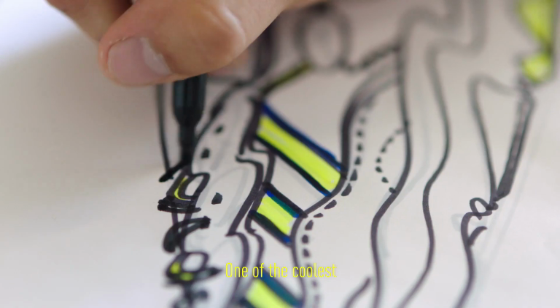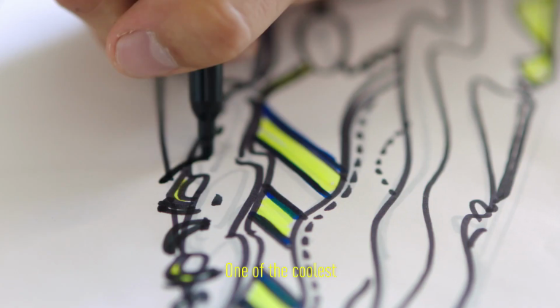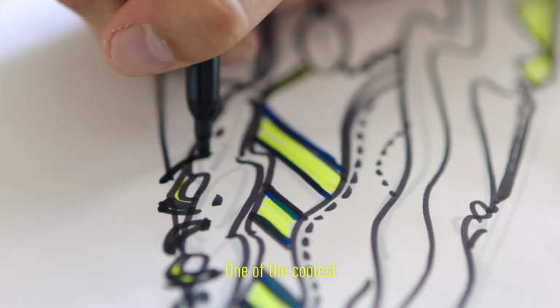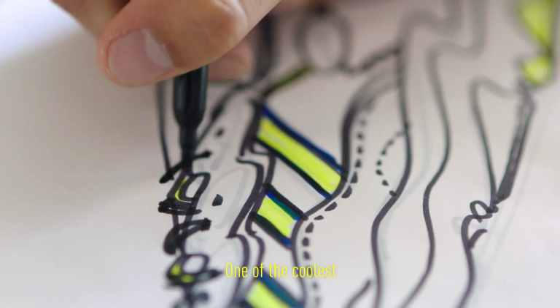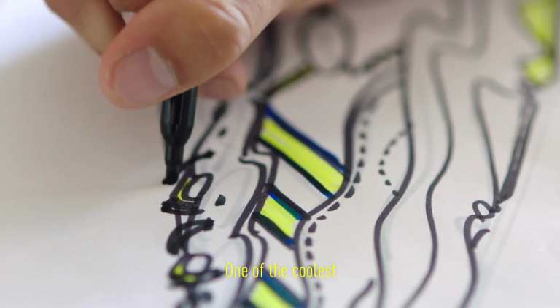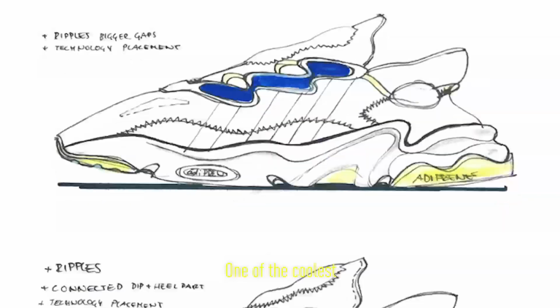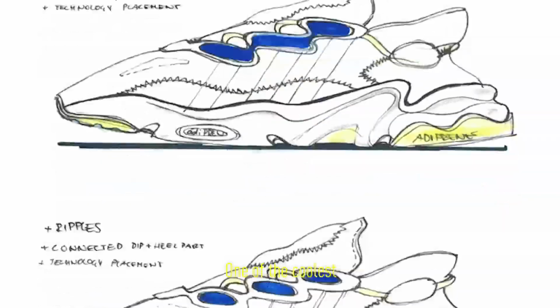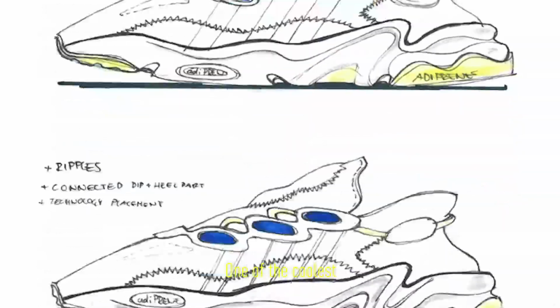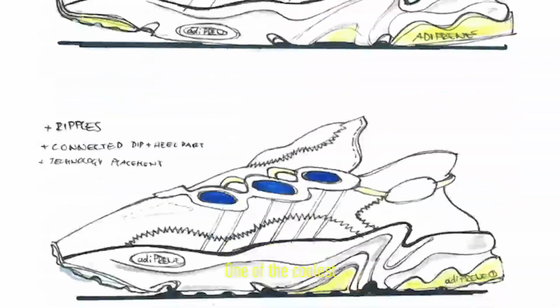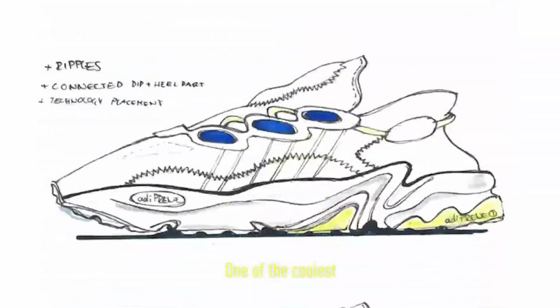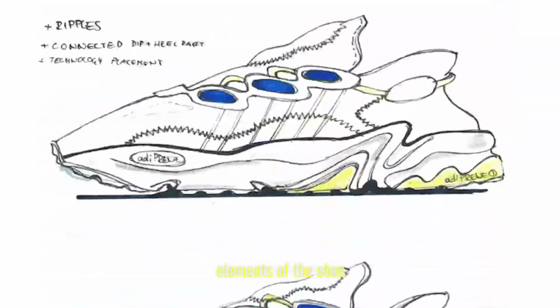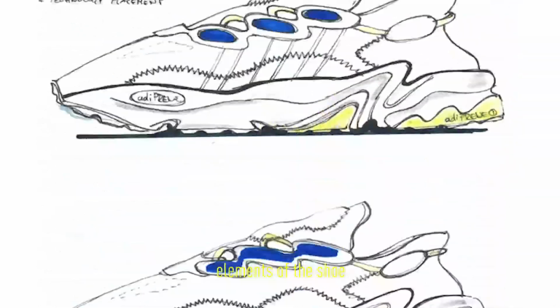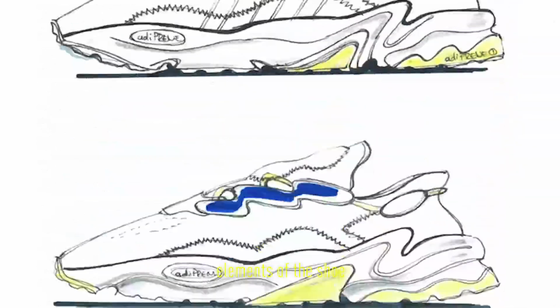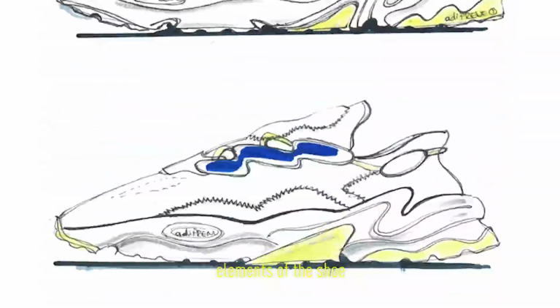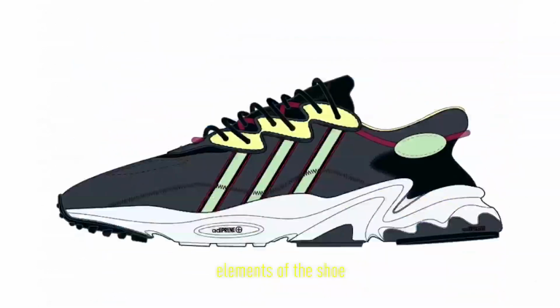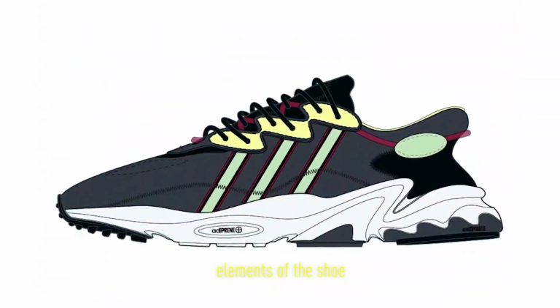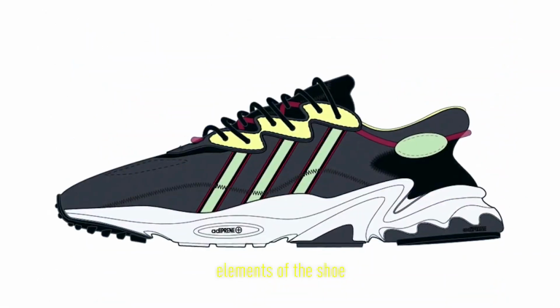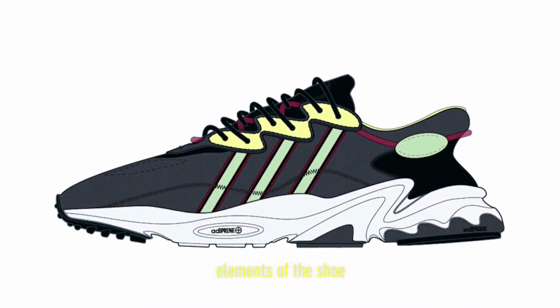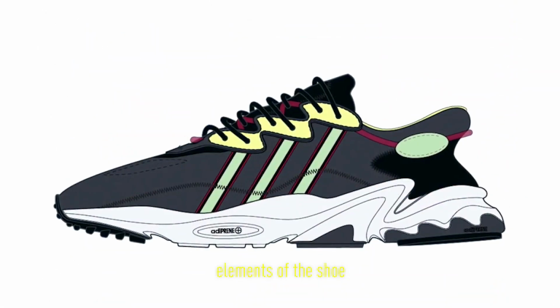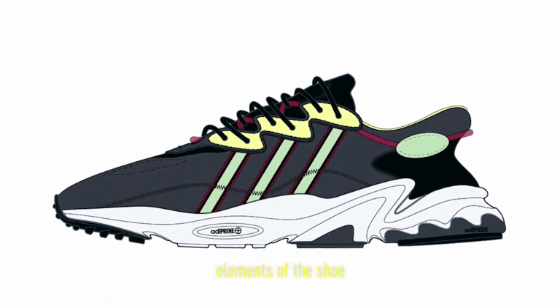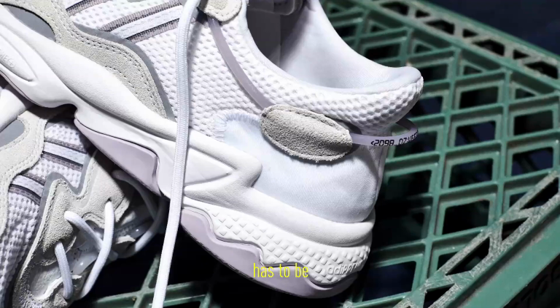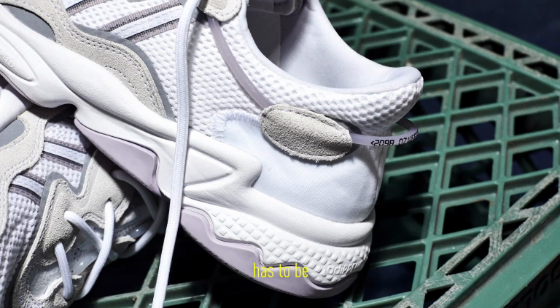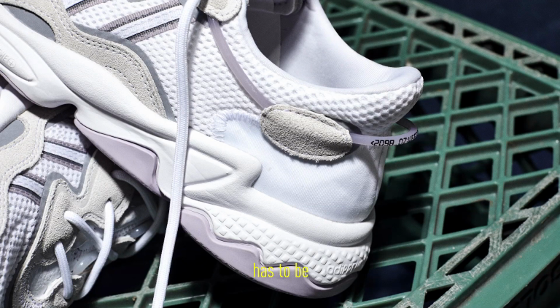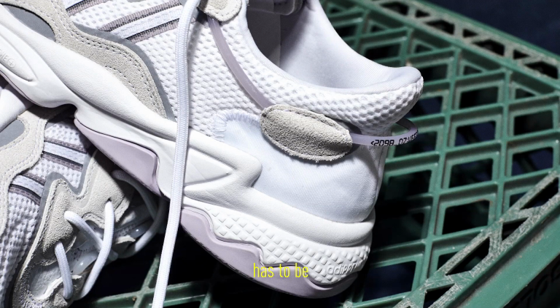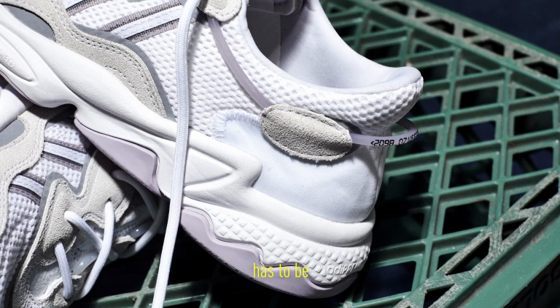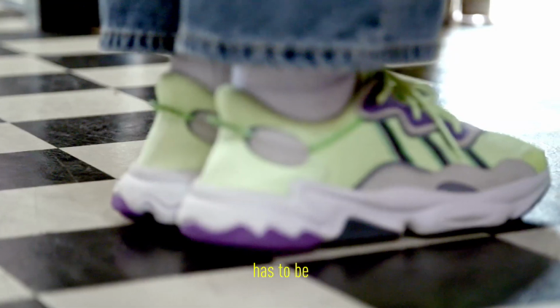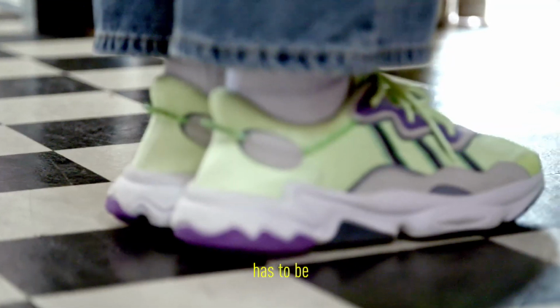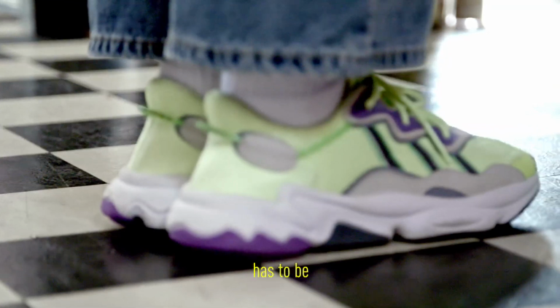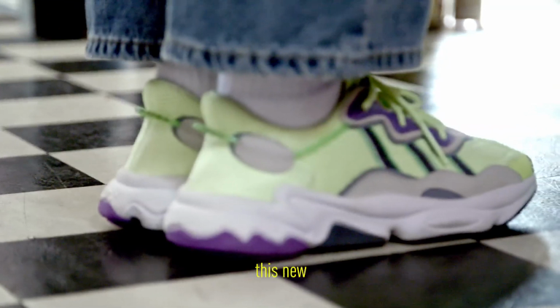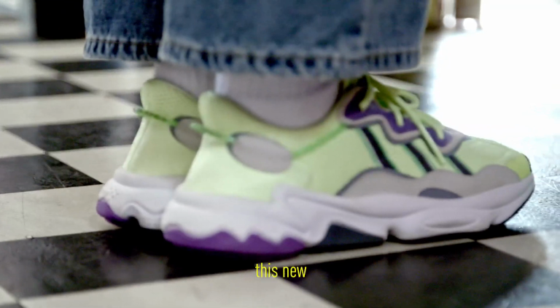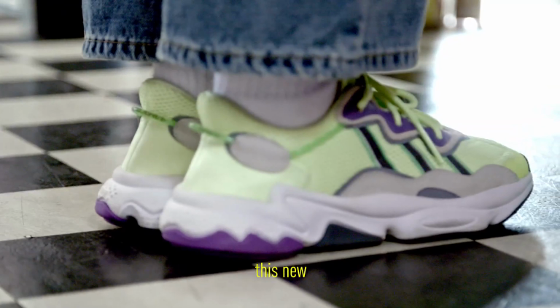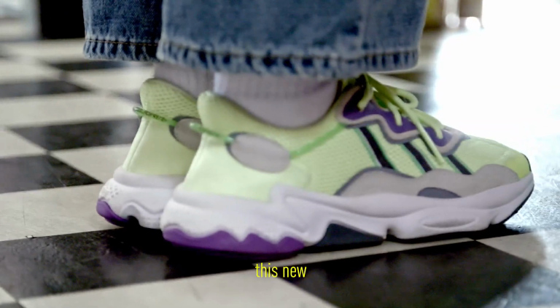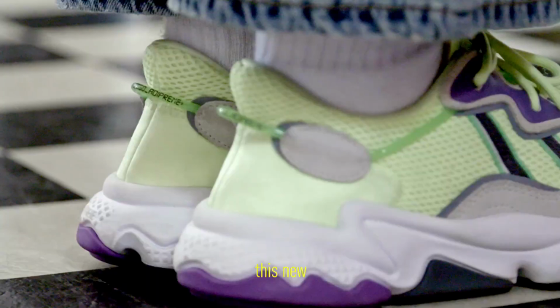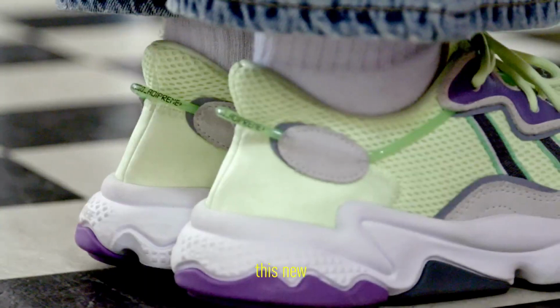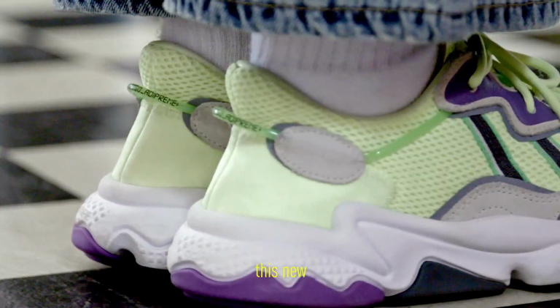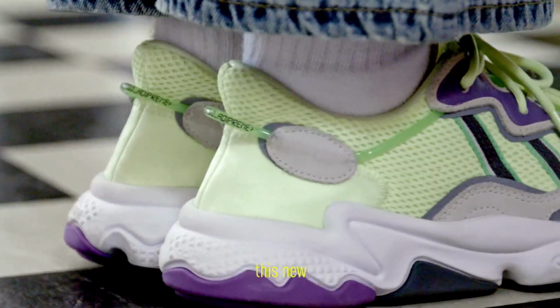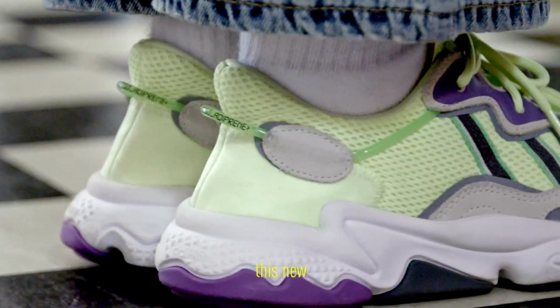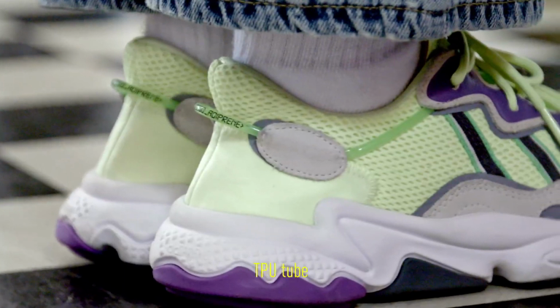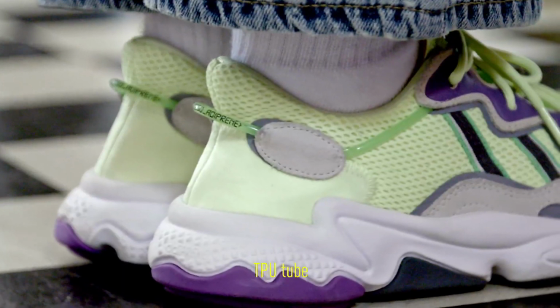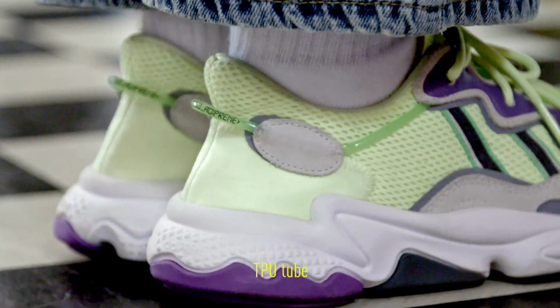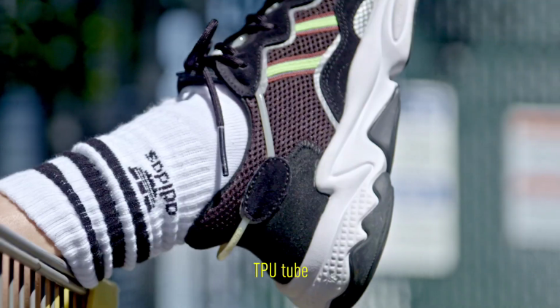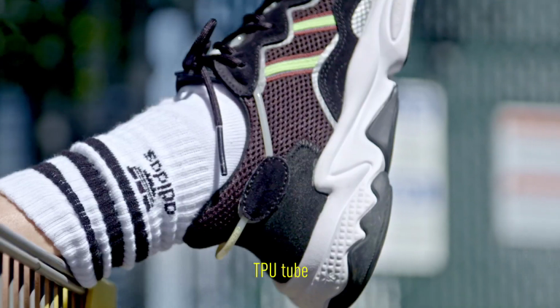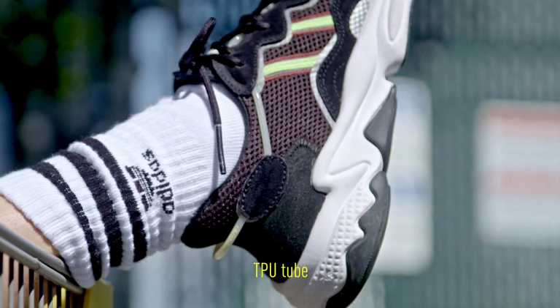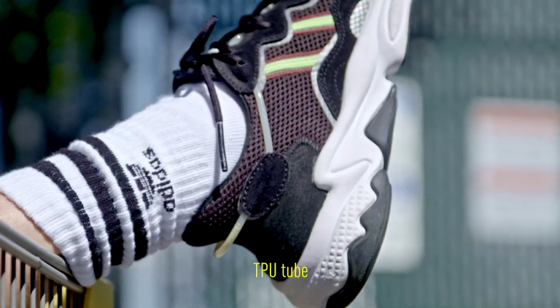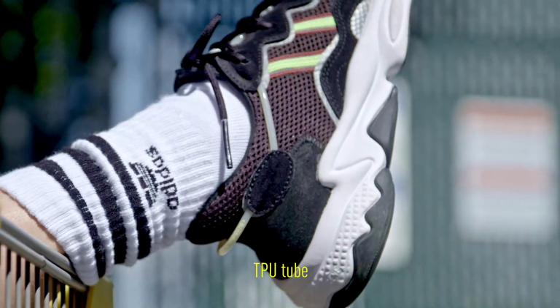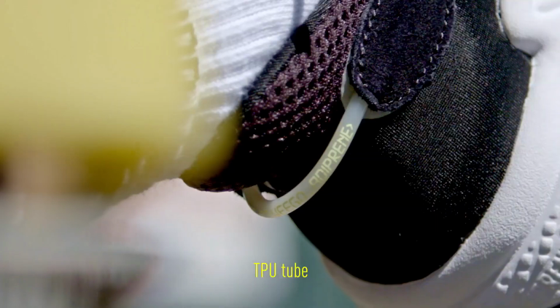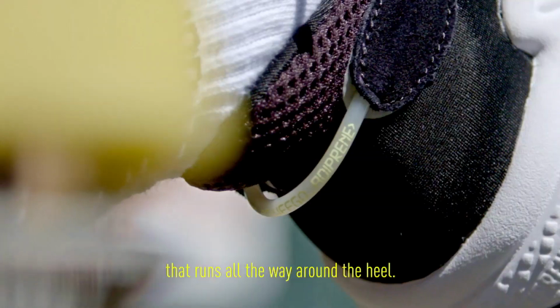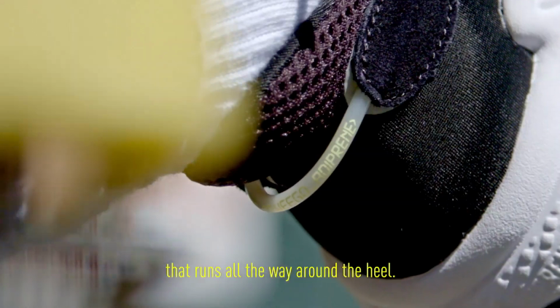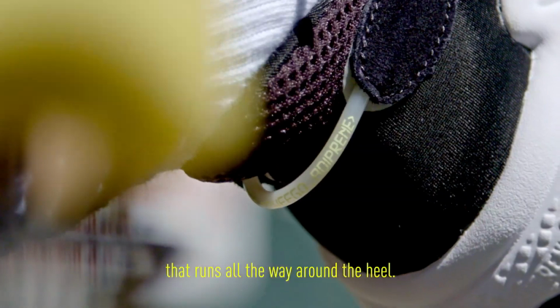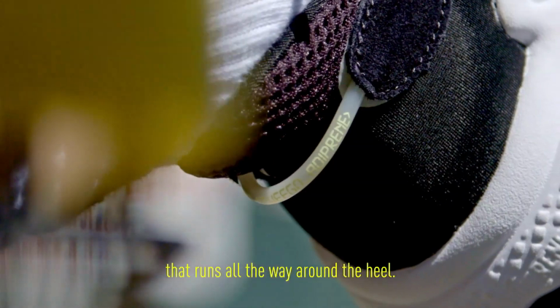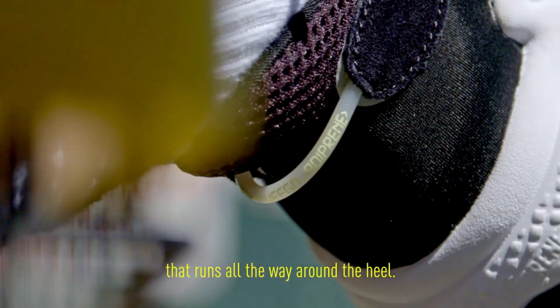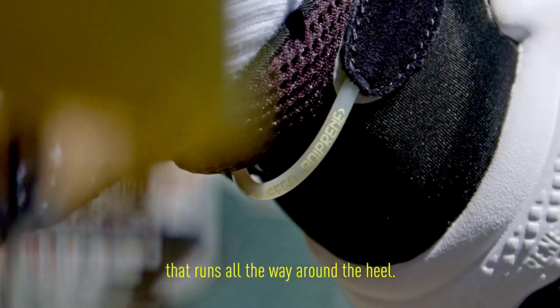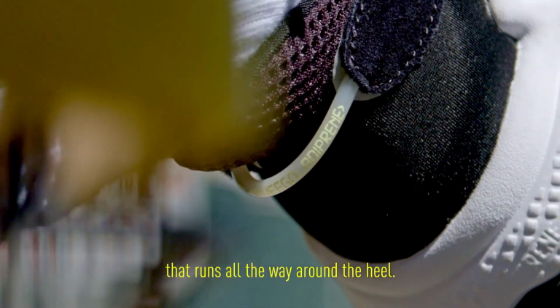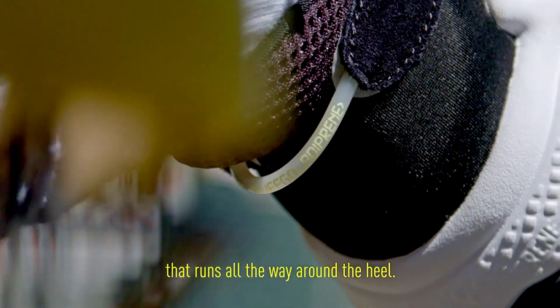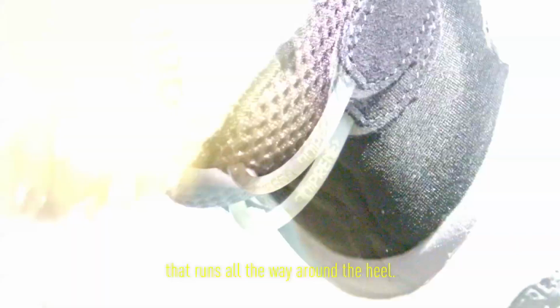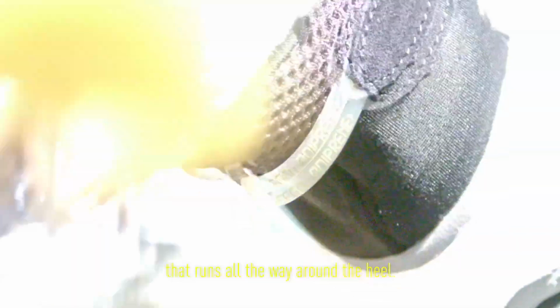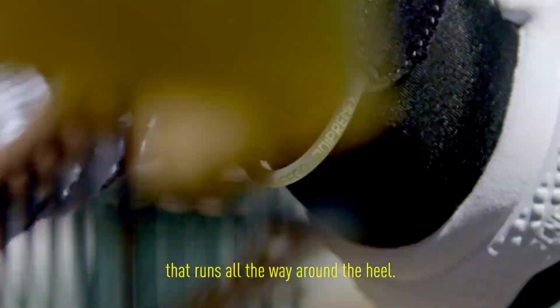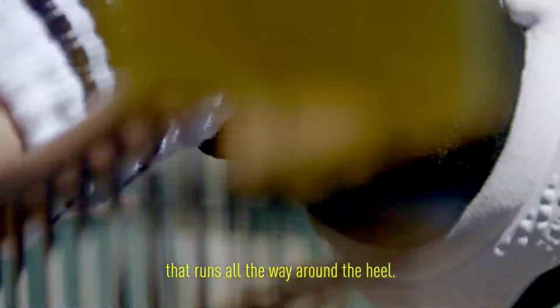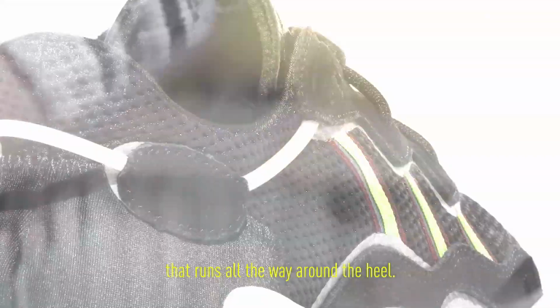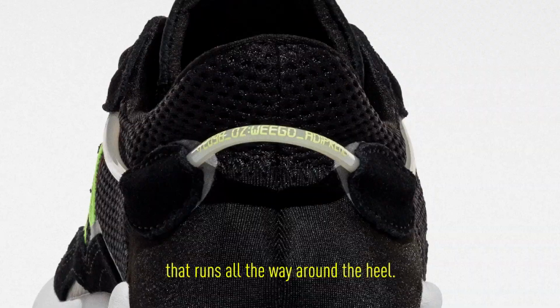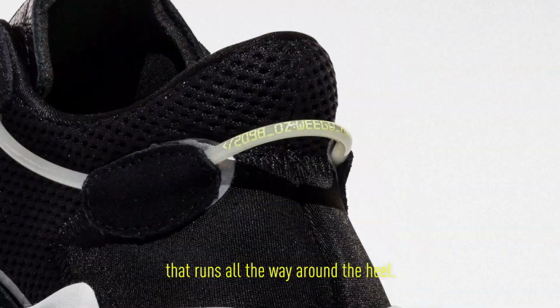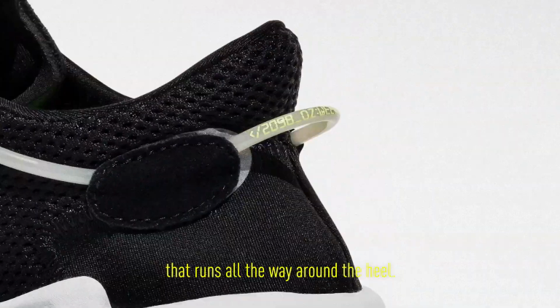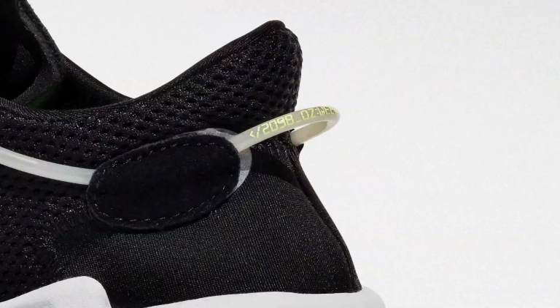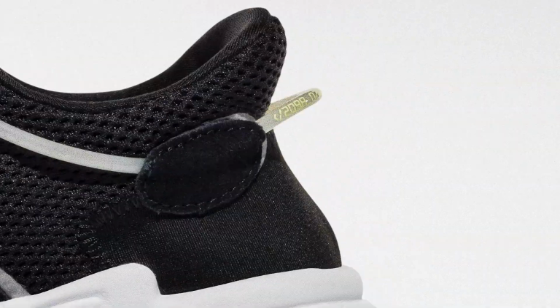One of the coolest elements of the shoe has to be this new TPU tube that runs all the way around the heel.